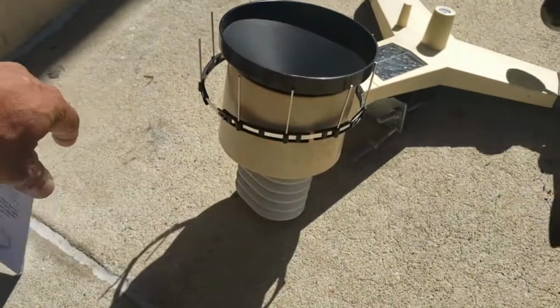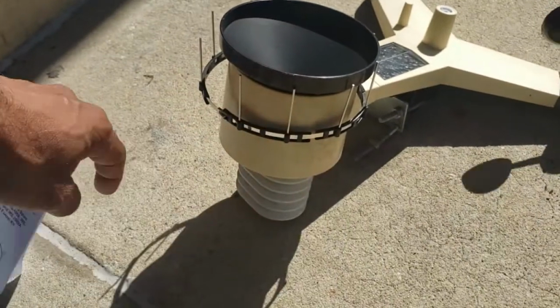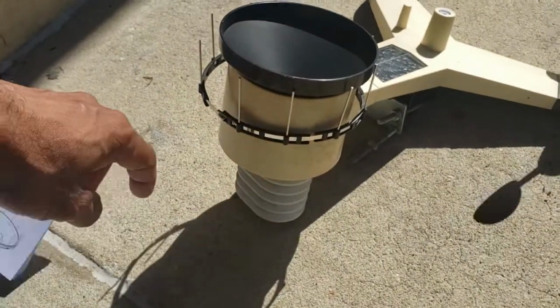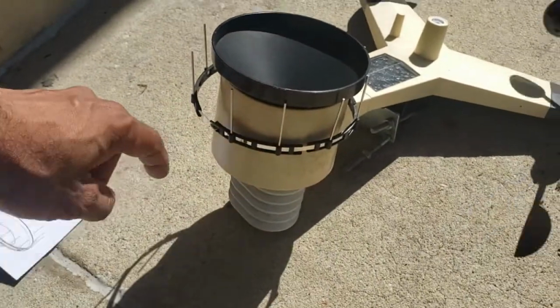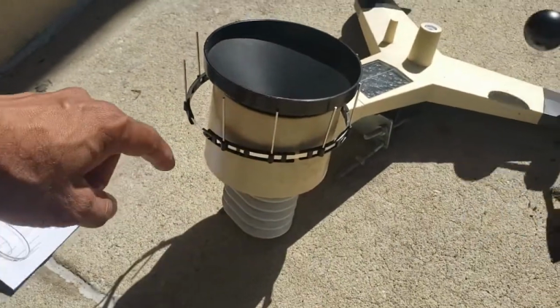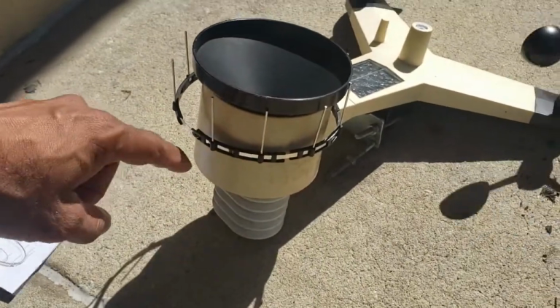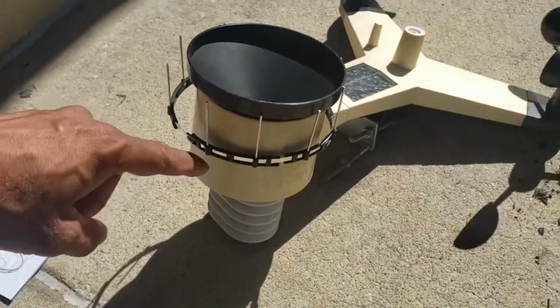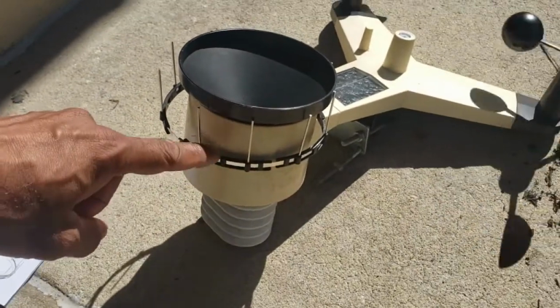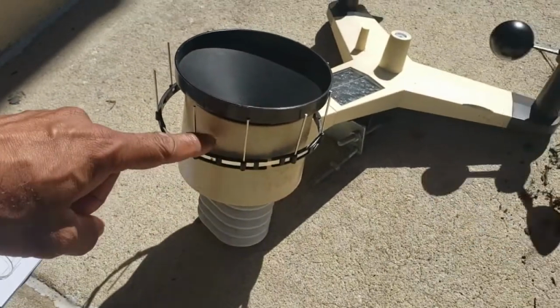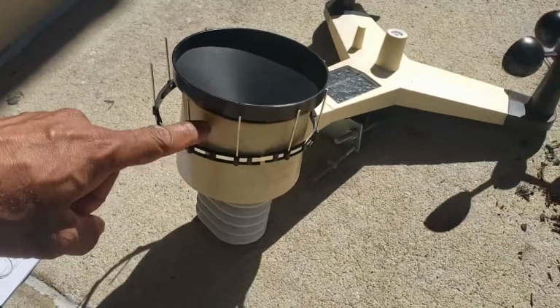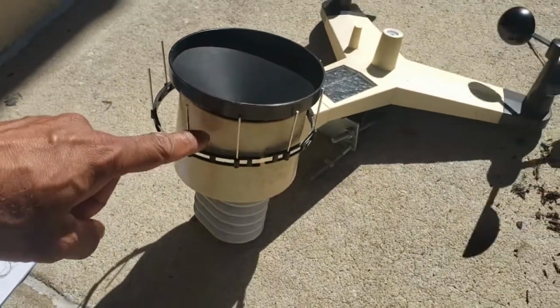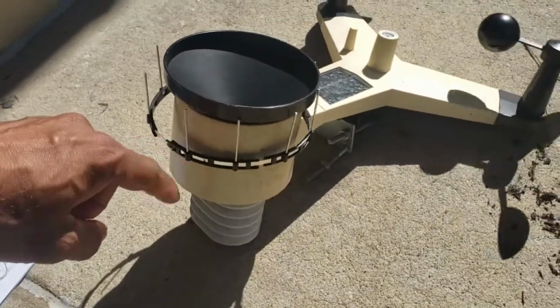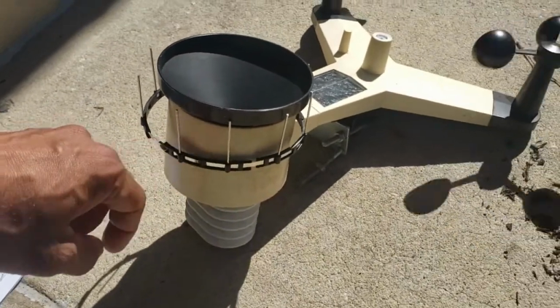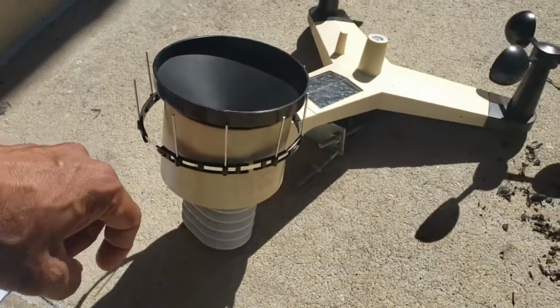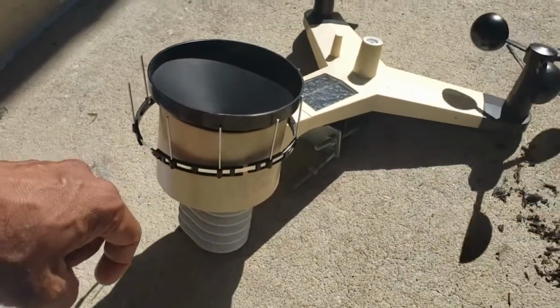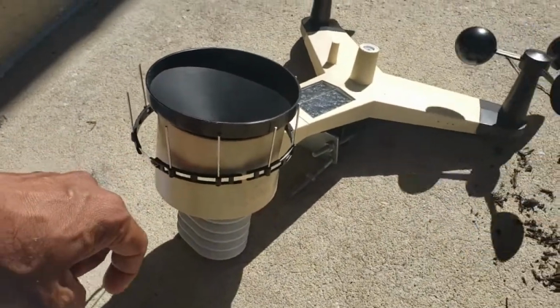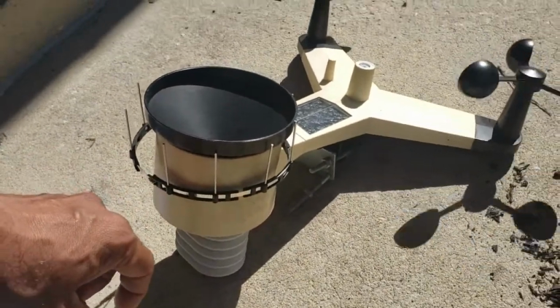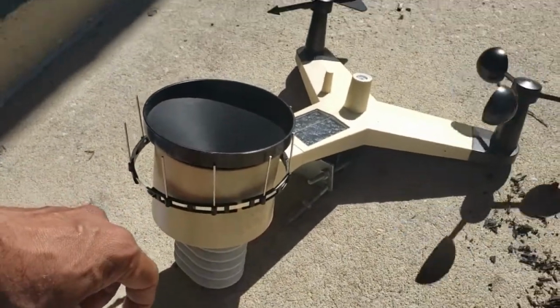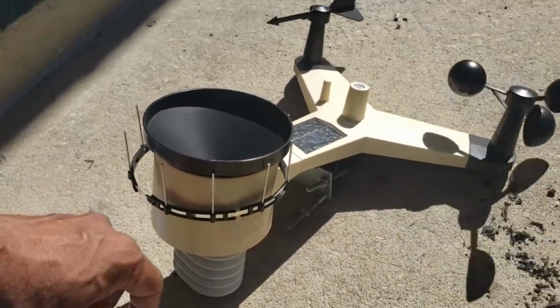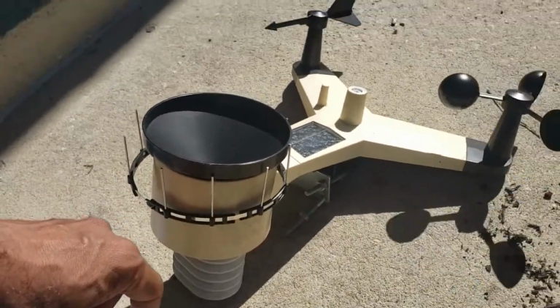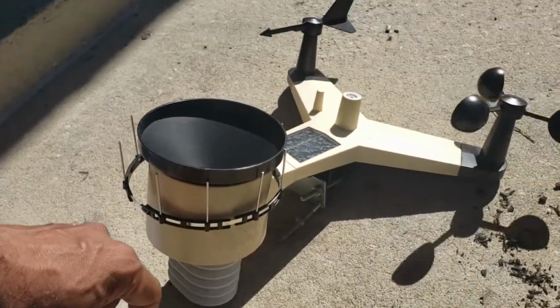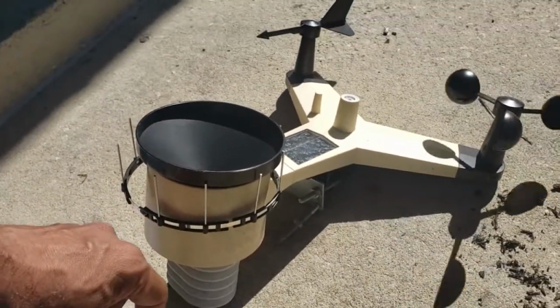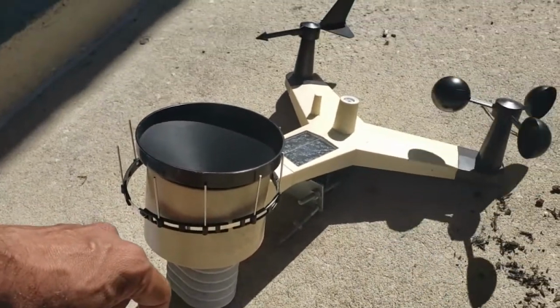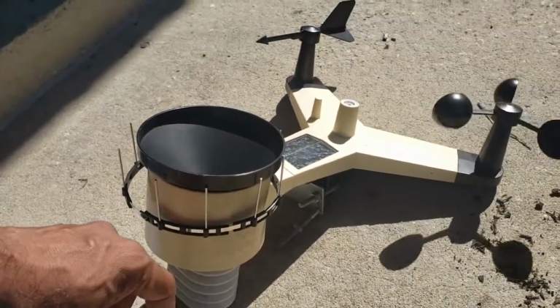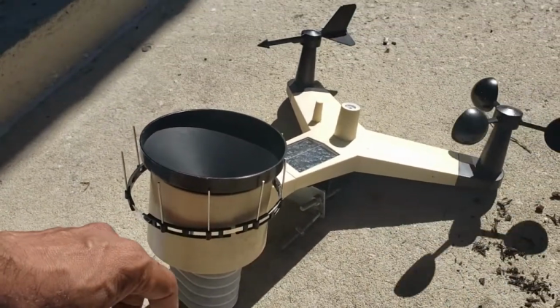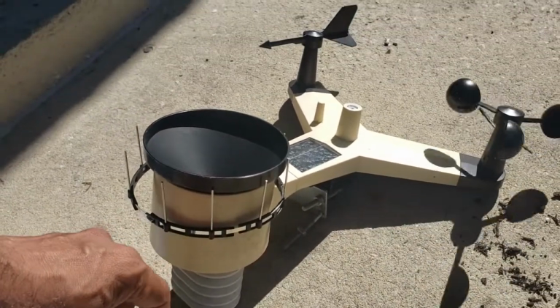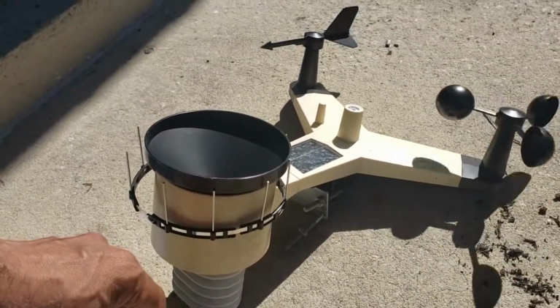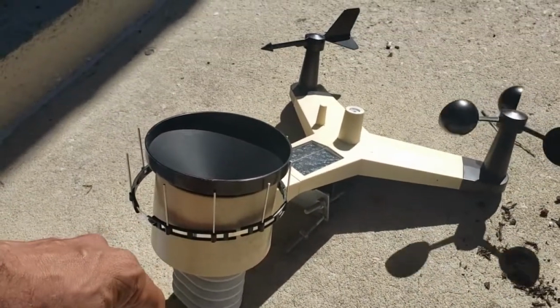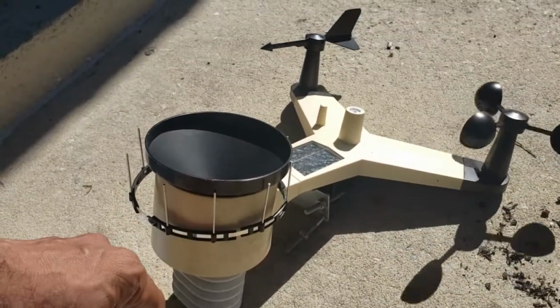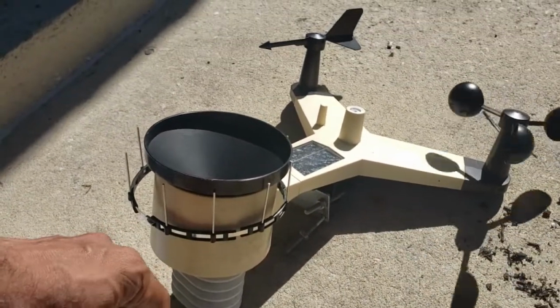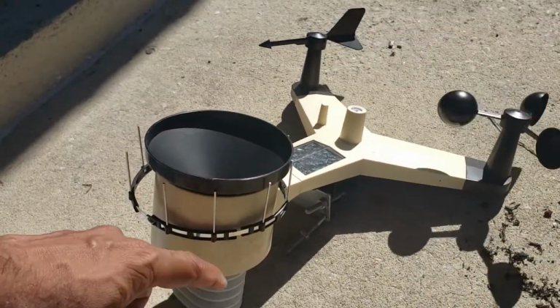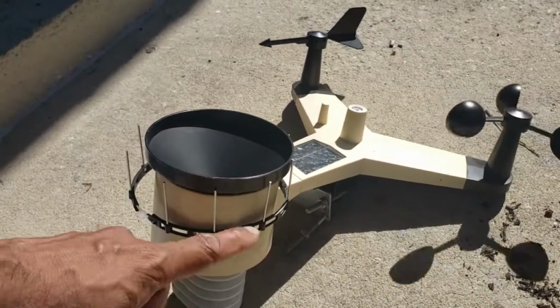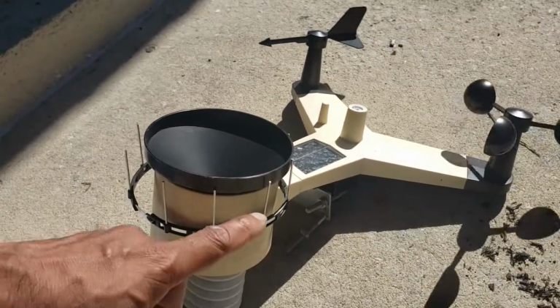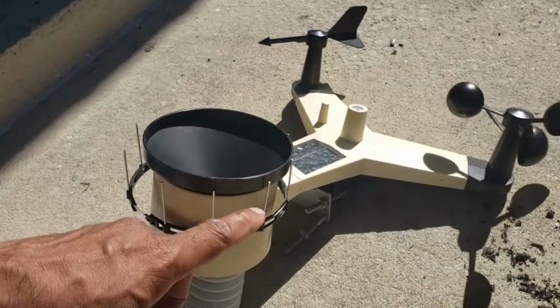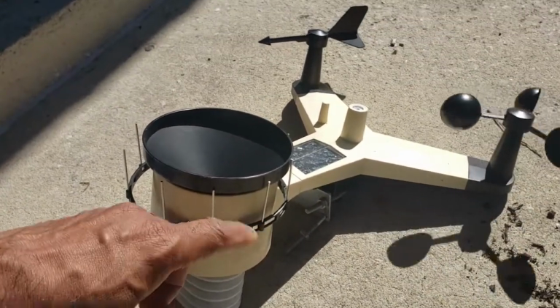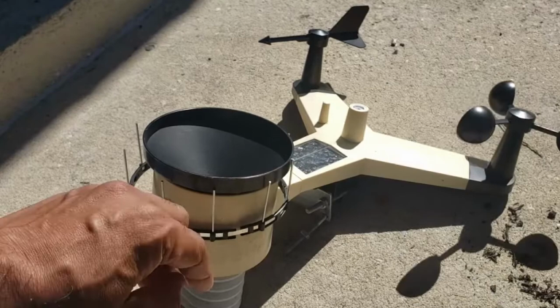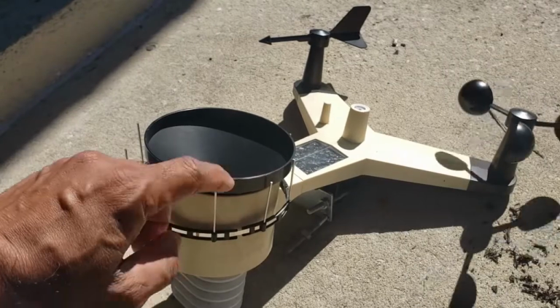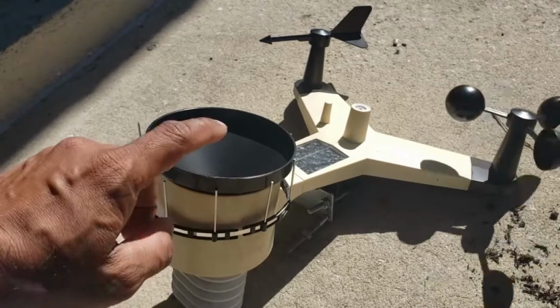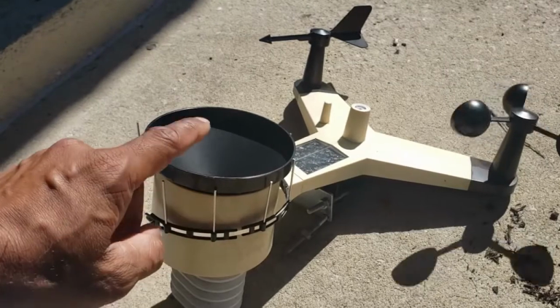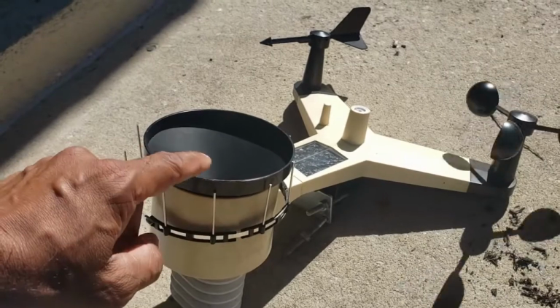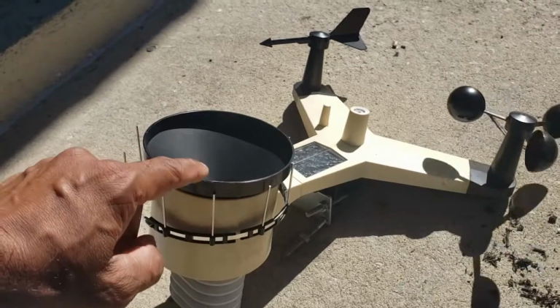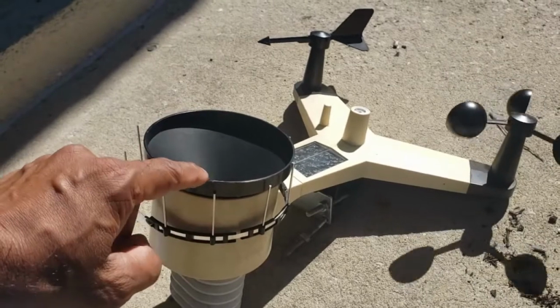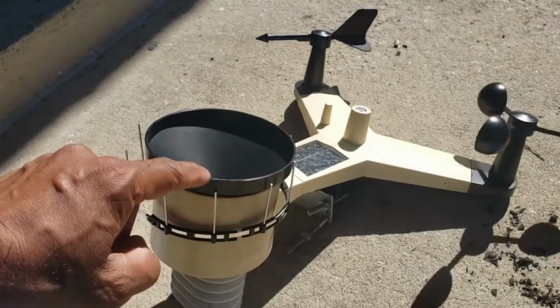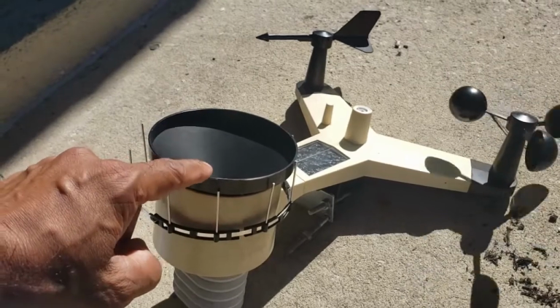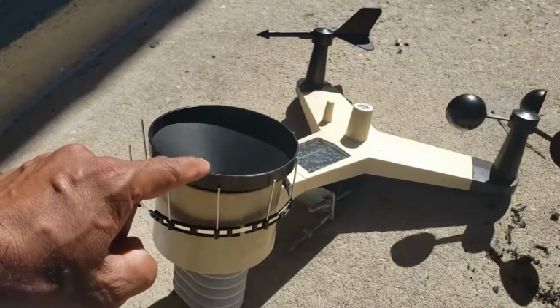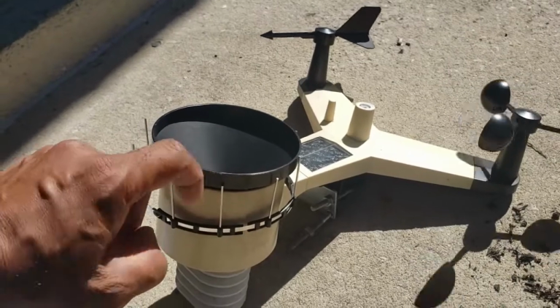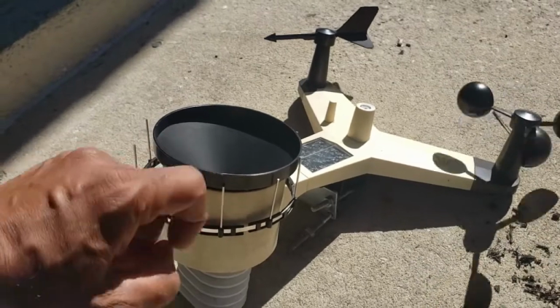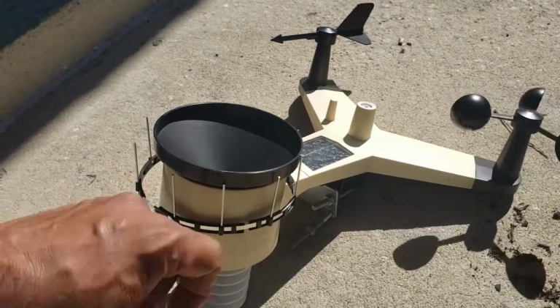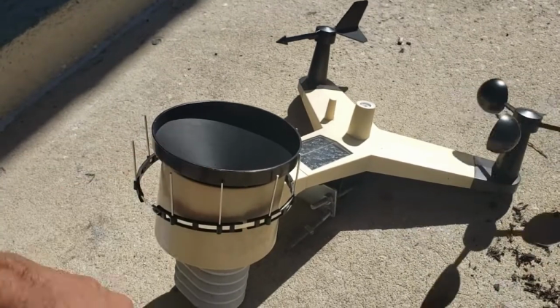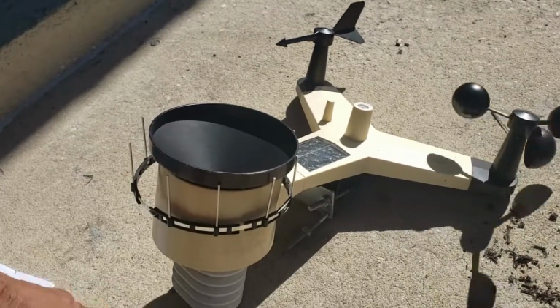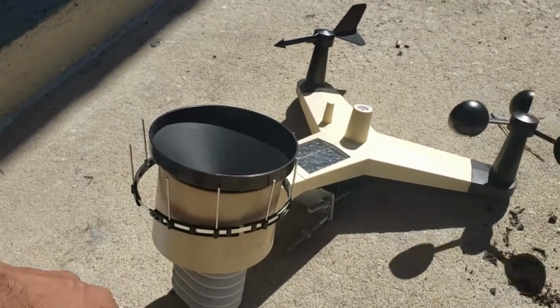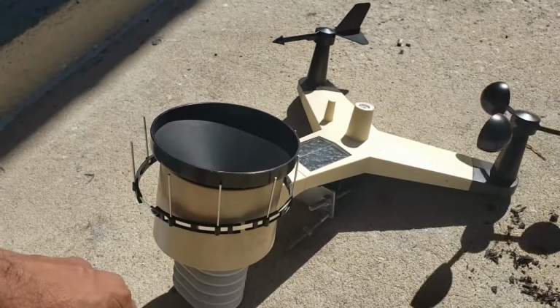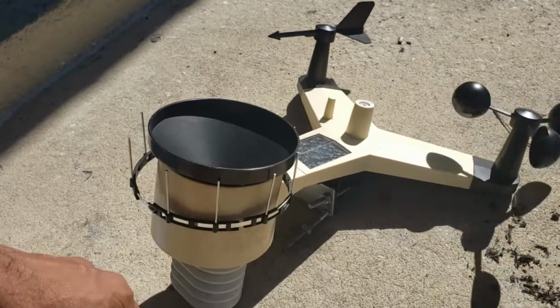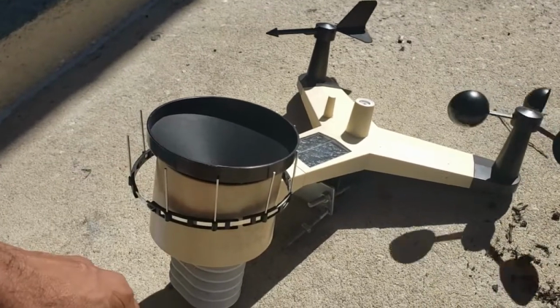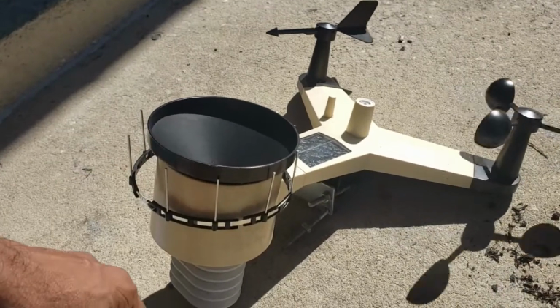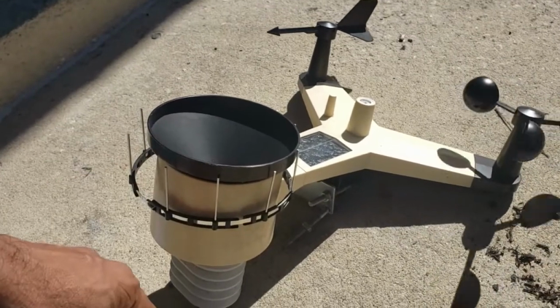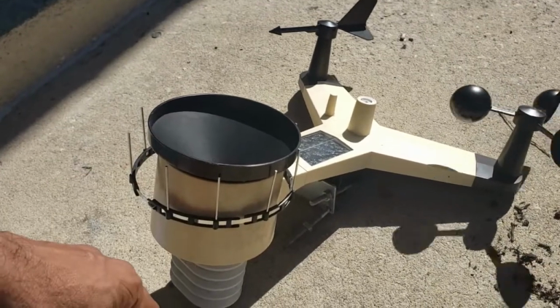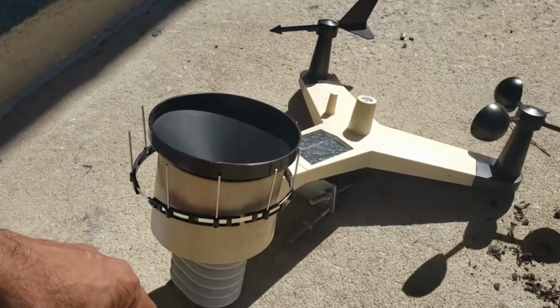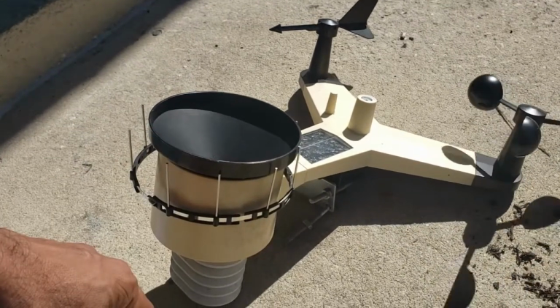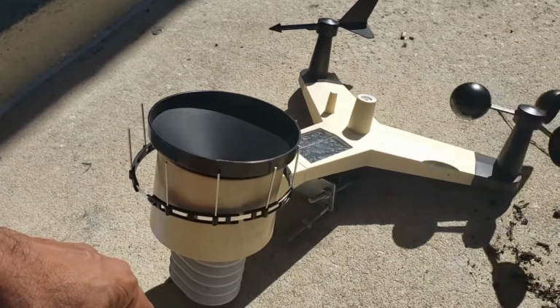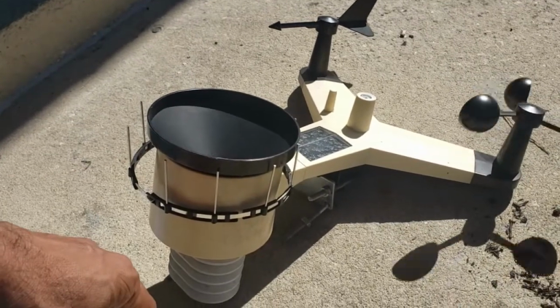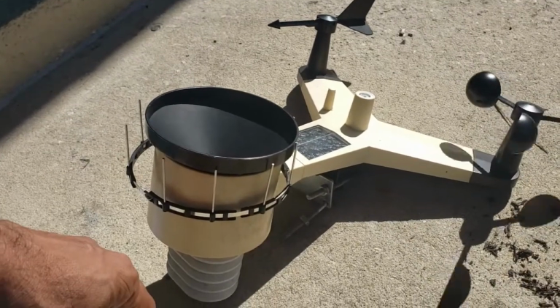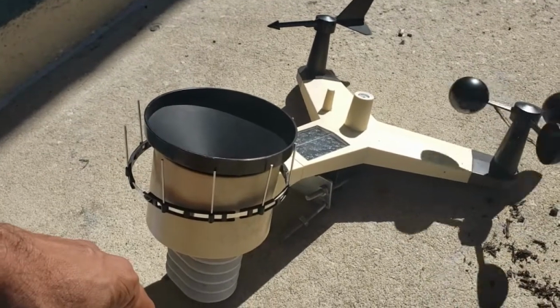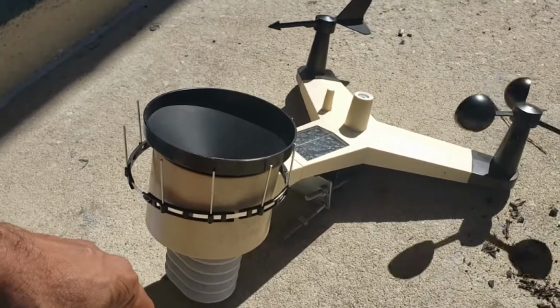And that's it — that's all to service this unit. Just give it a general wiping, change the batteries, and clean inside here. Any questions, let me know.